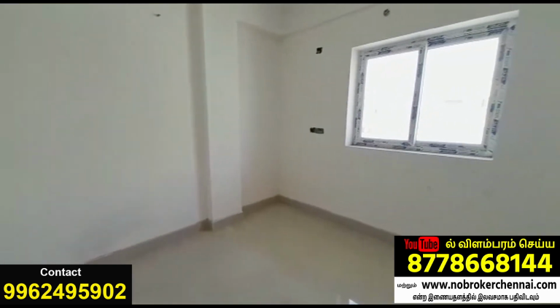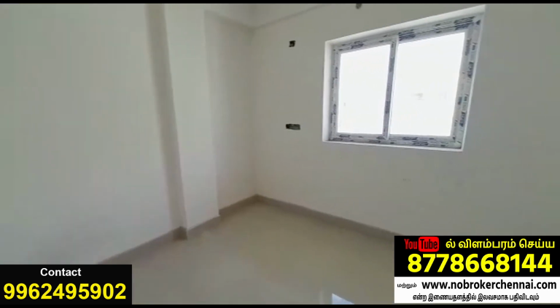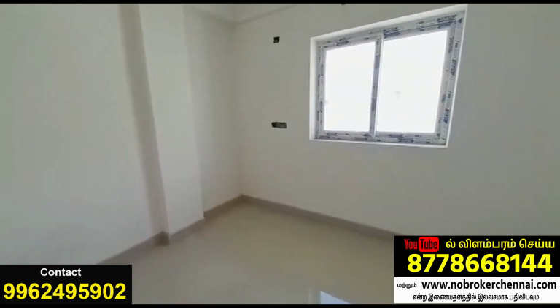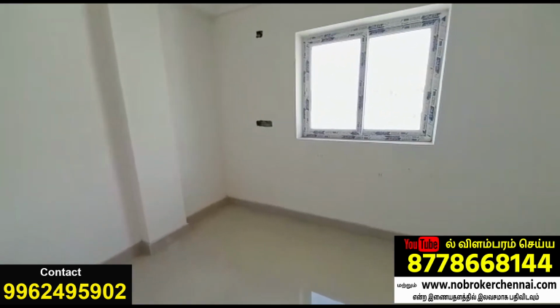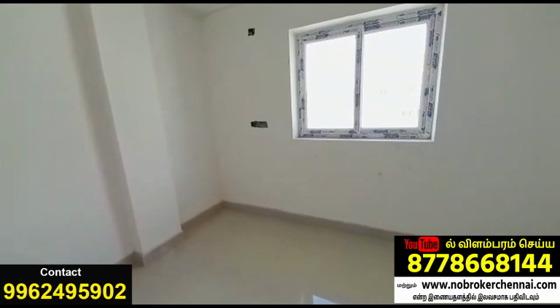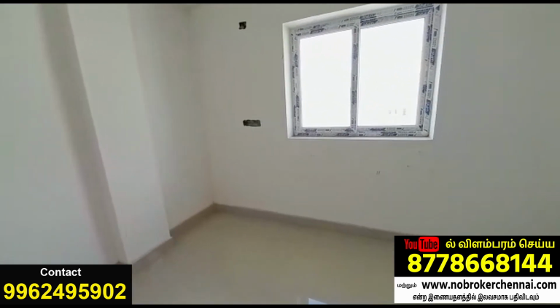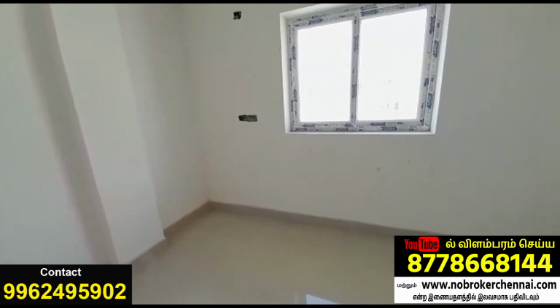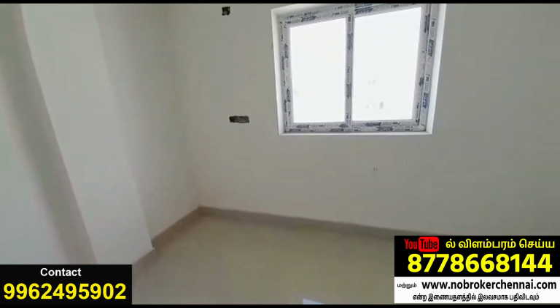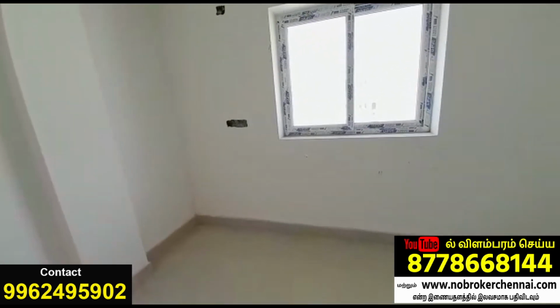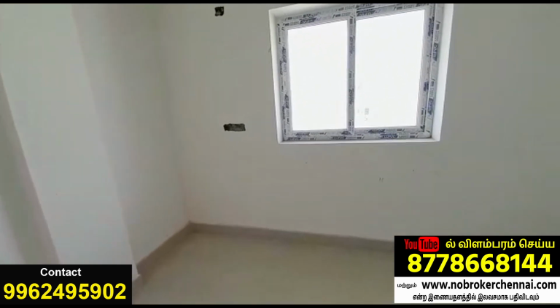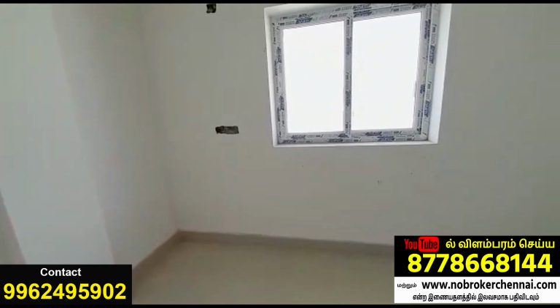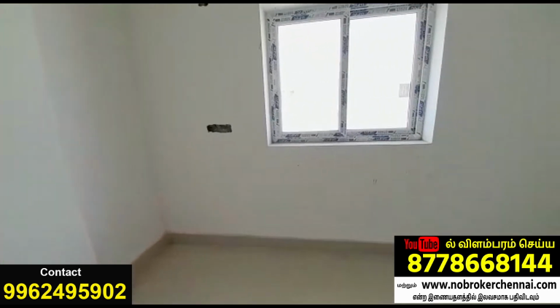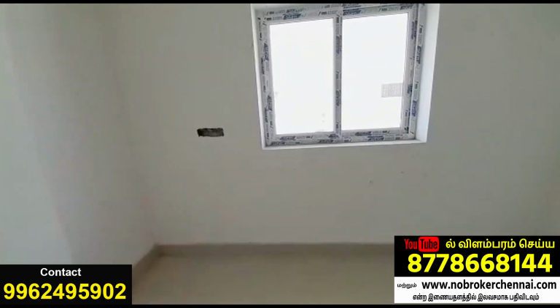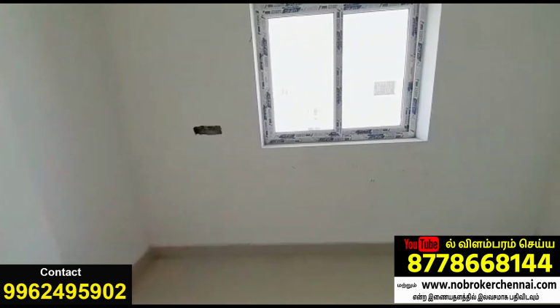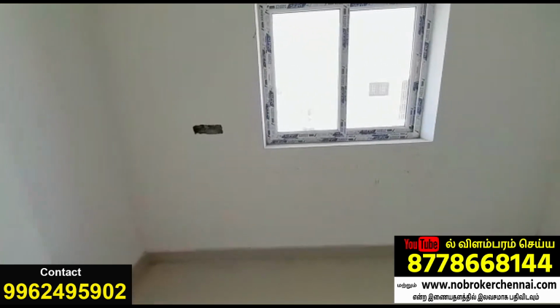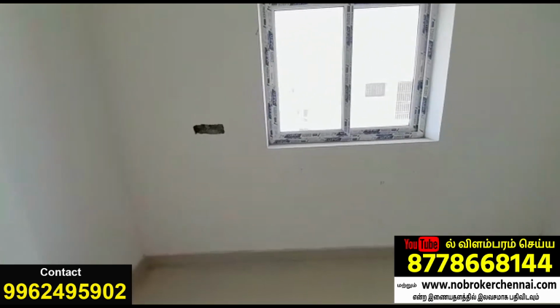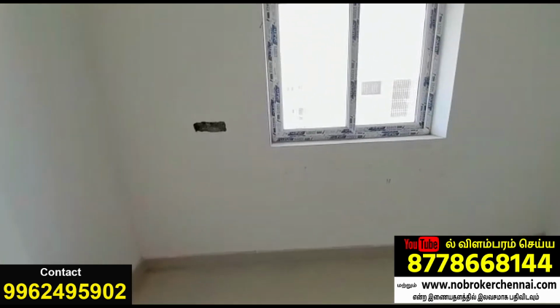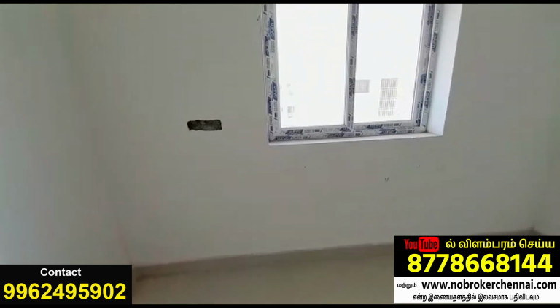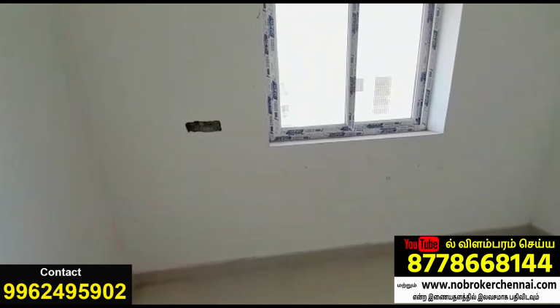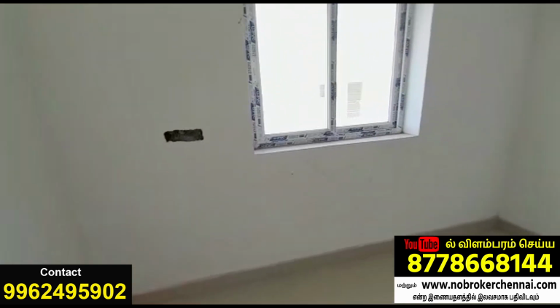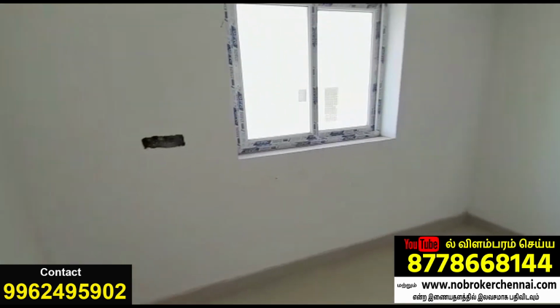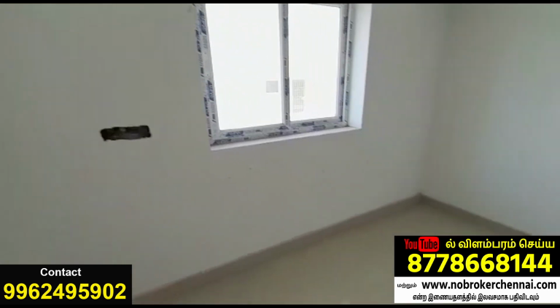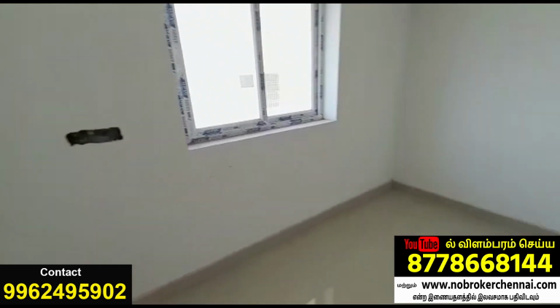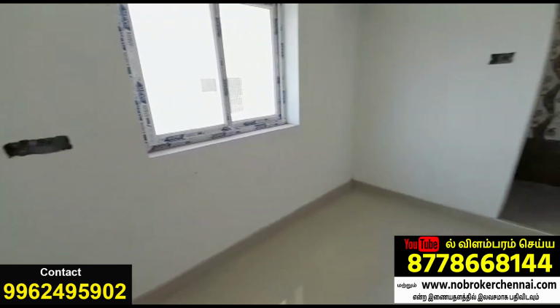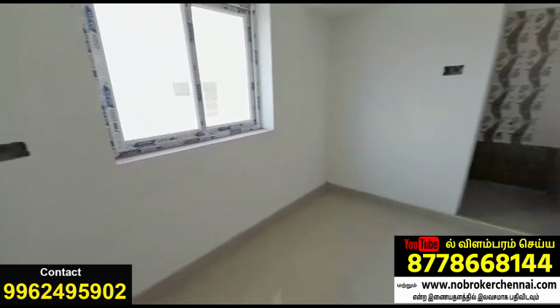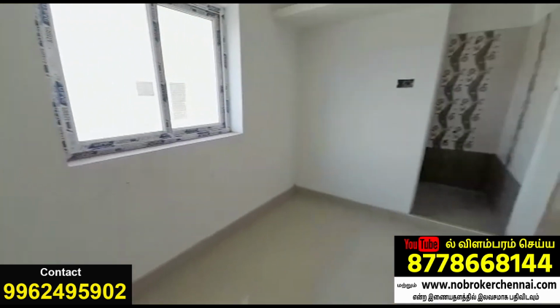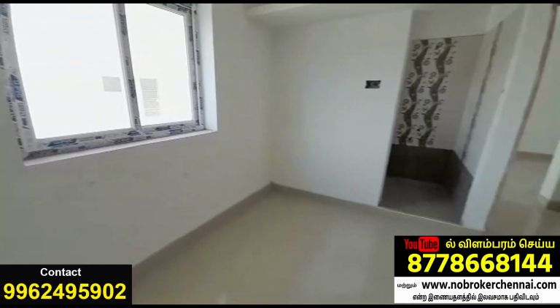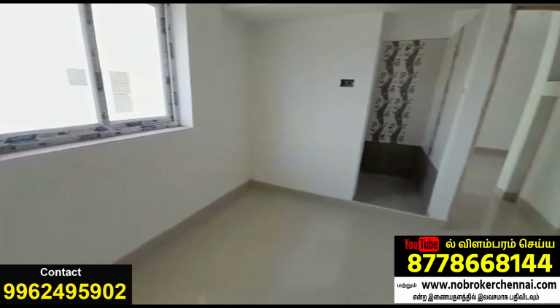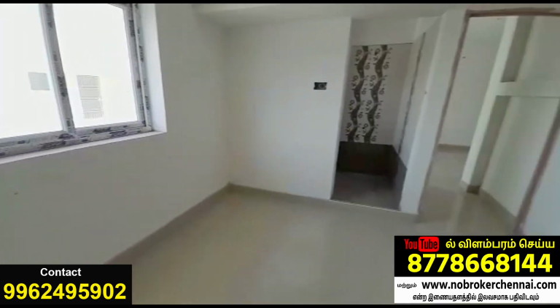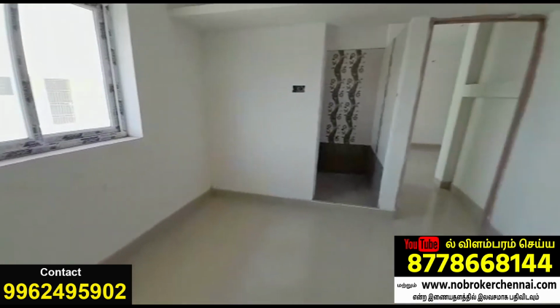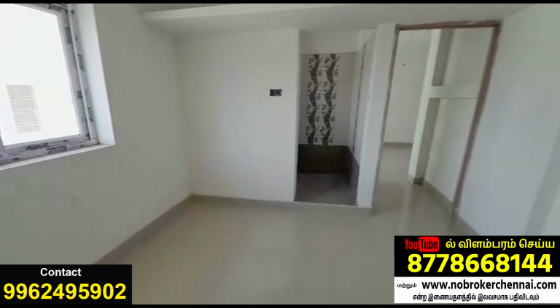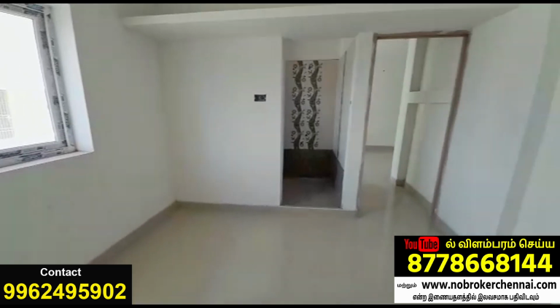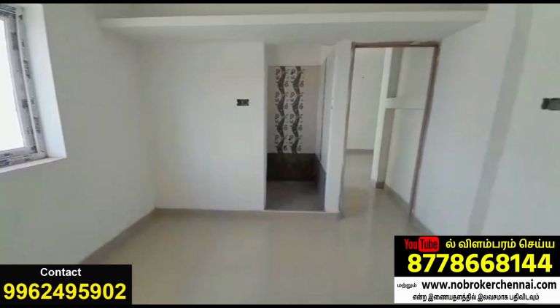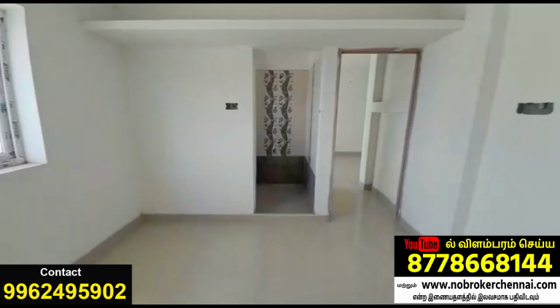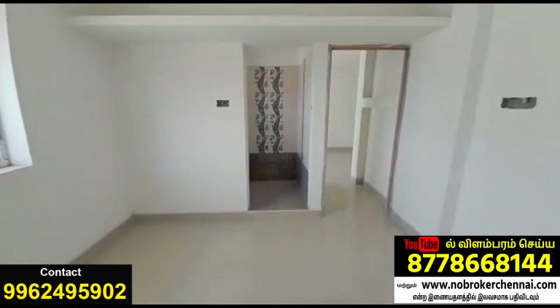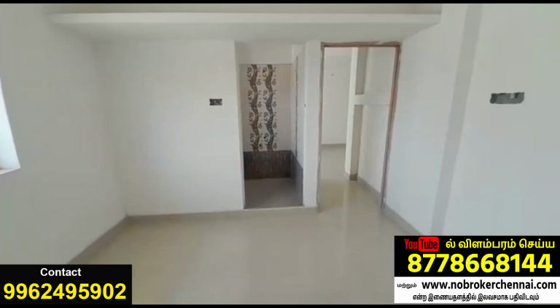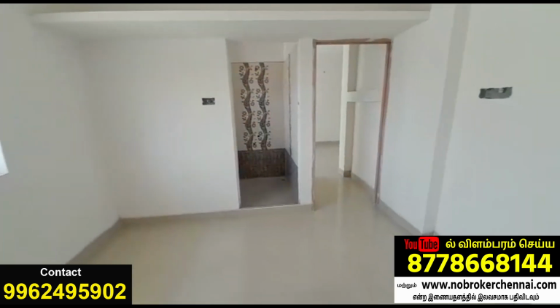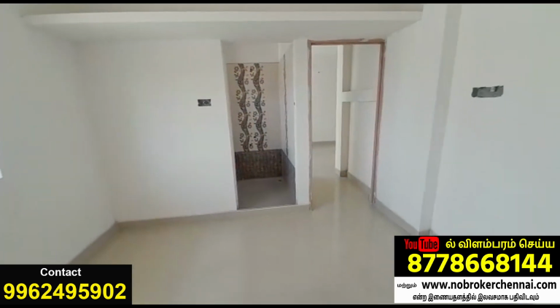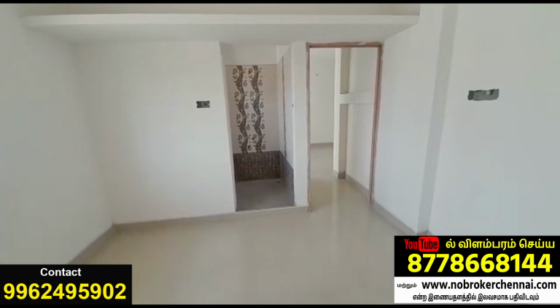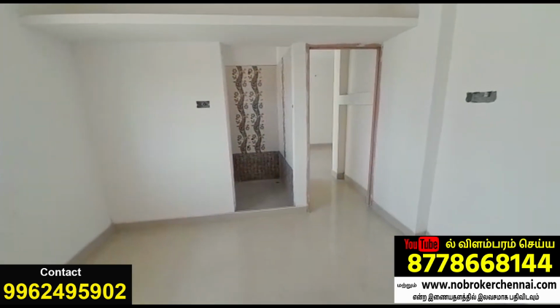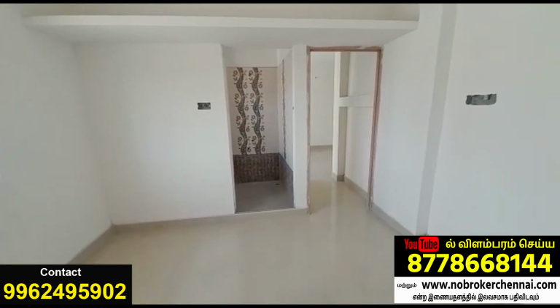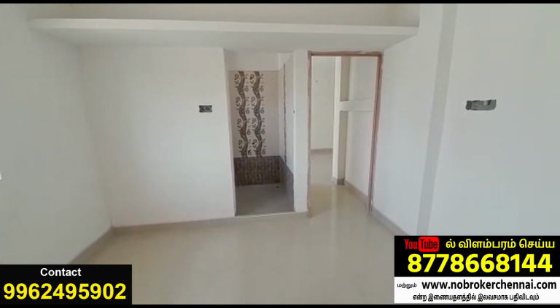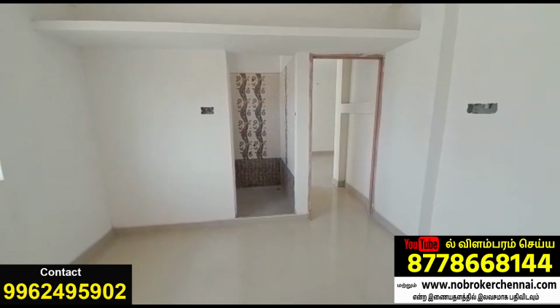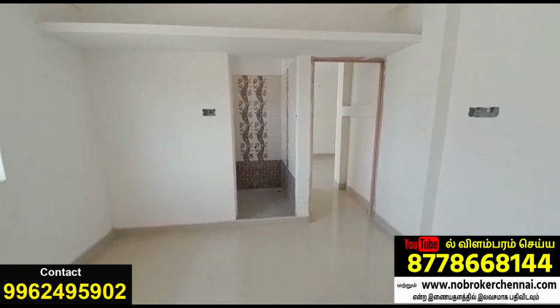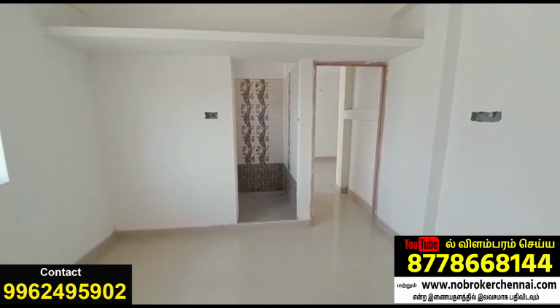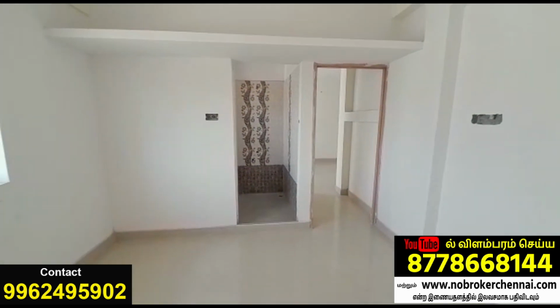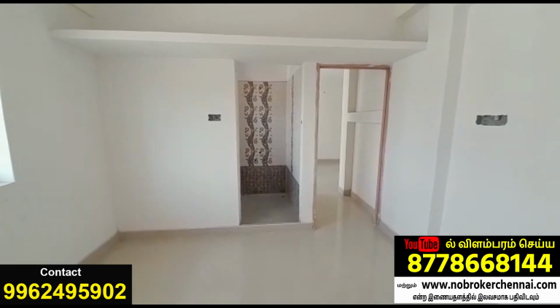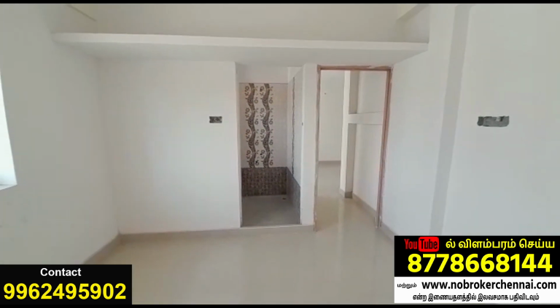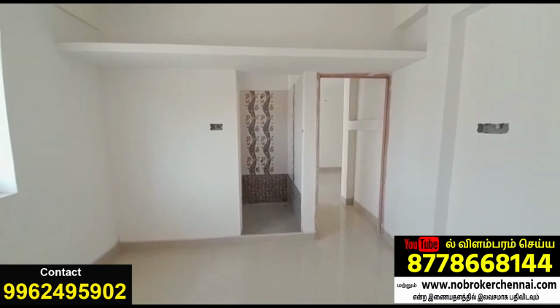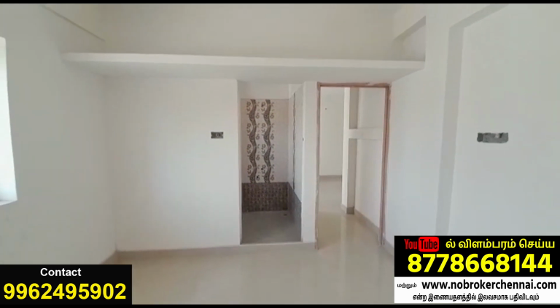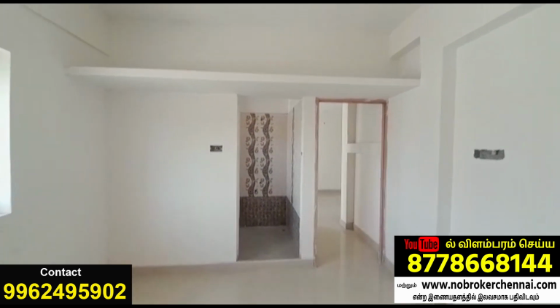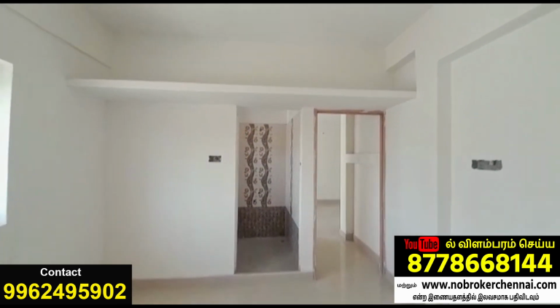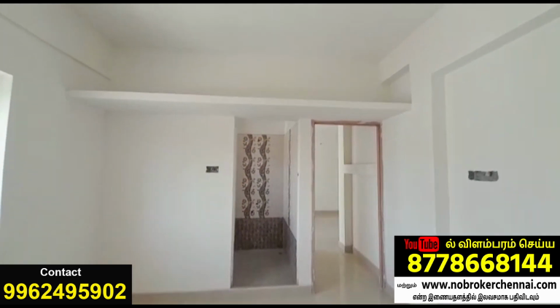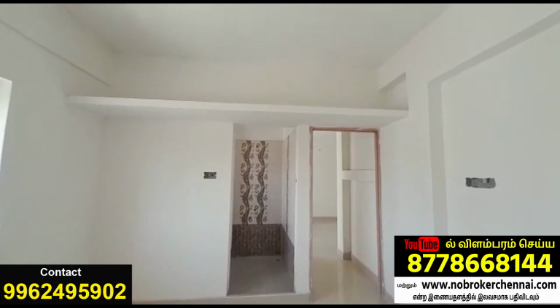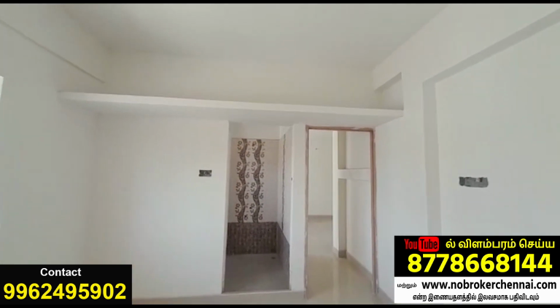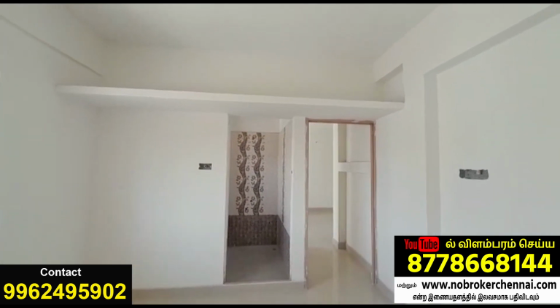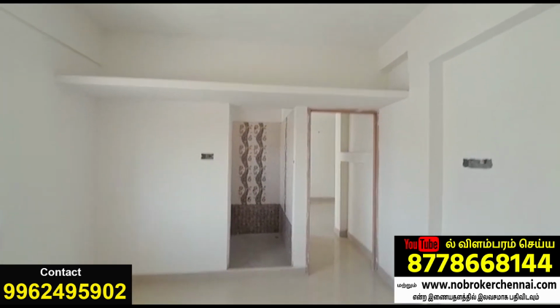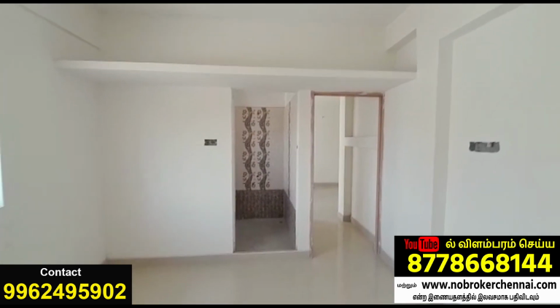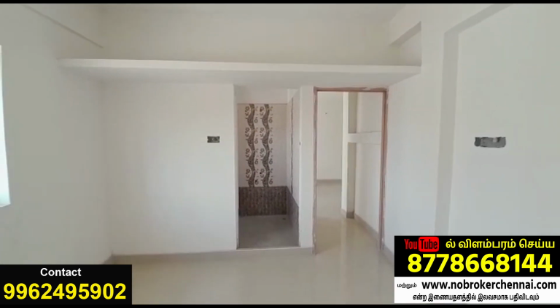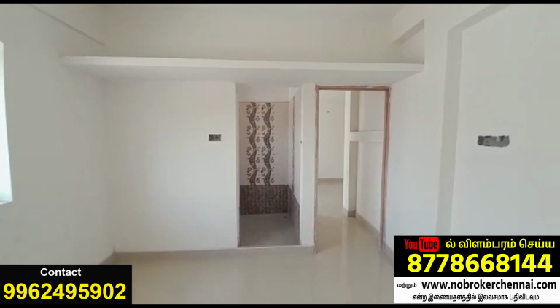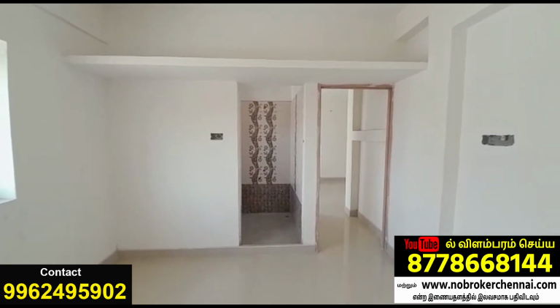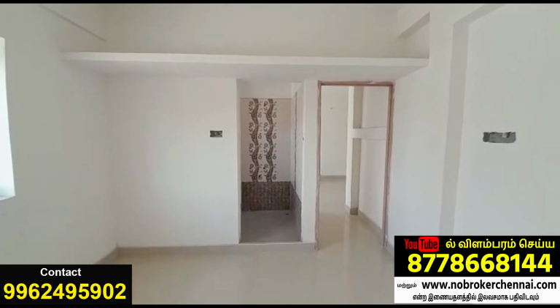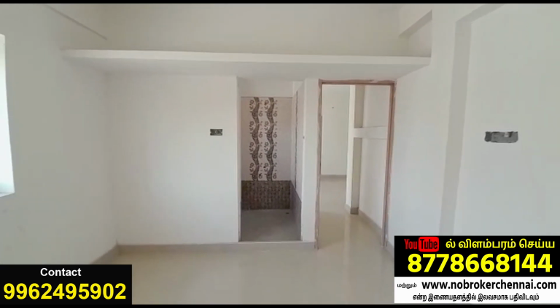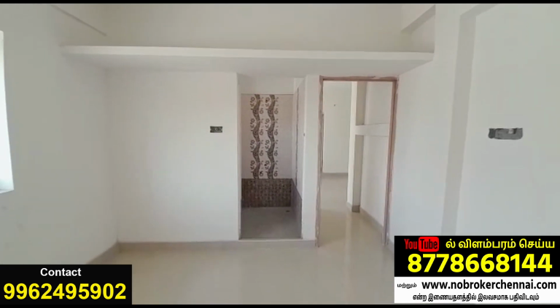This is a peri-size window. This is an attached toilet with wall tiling.